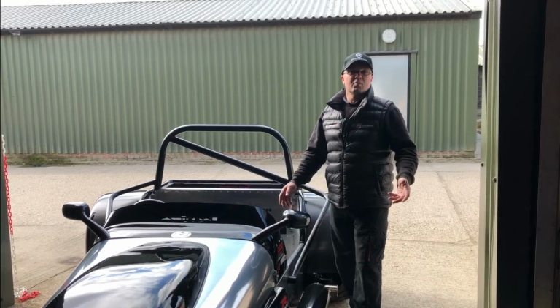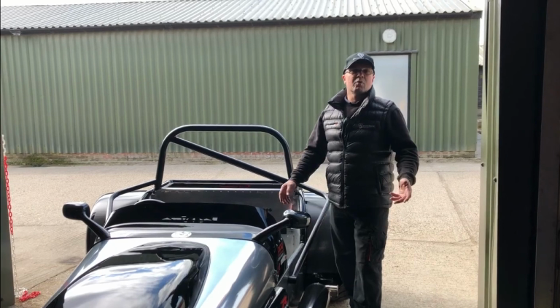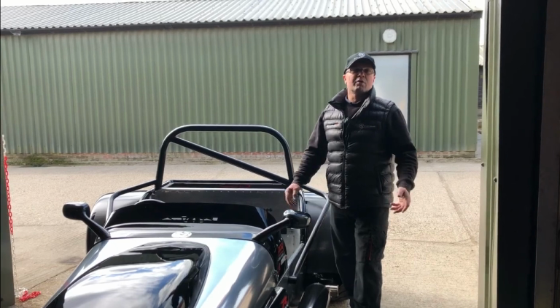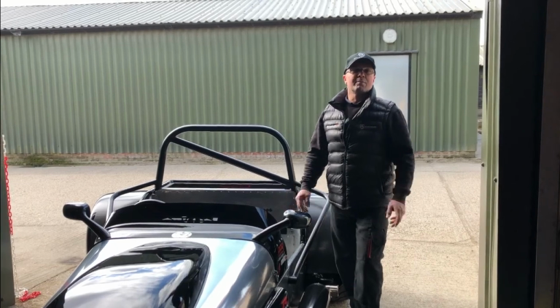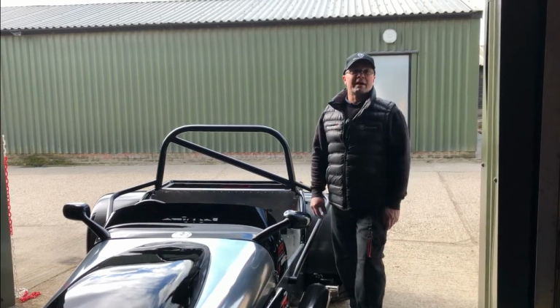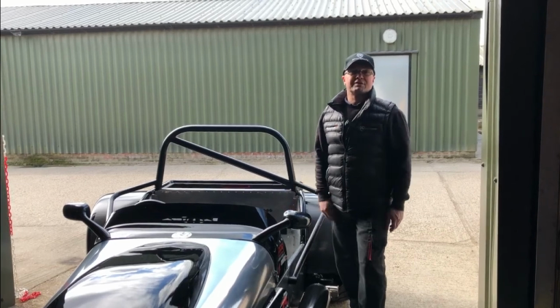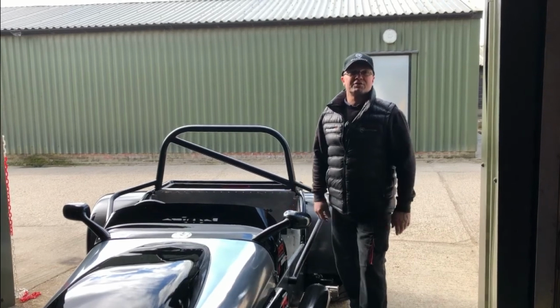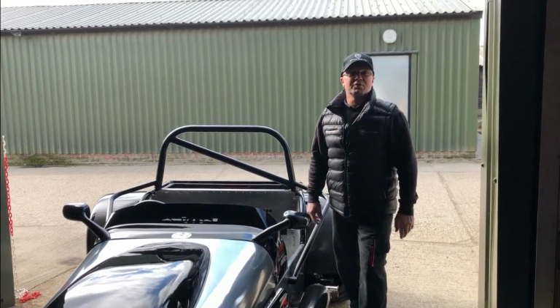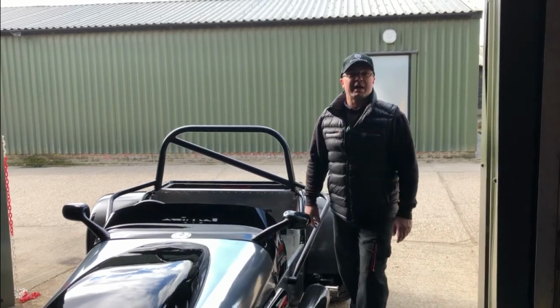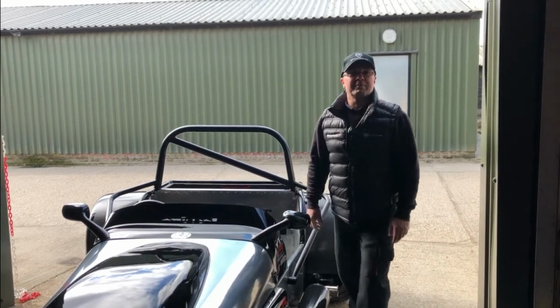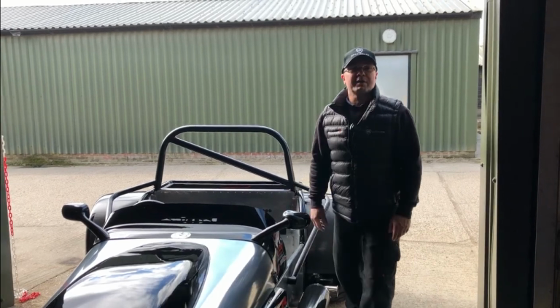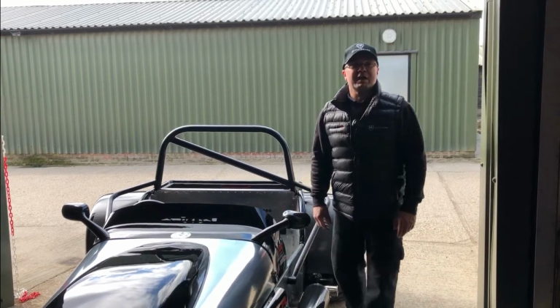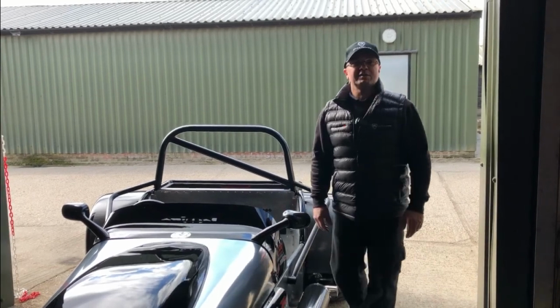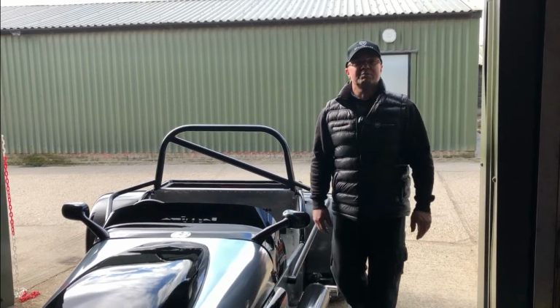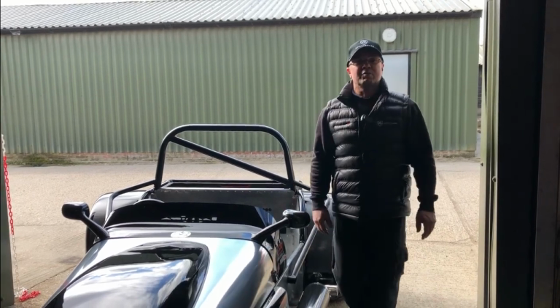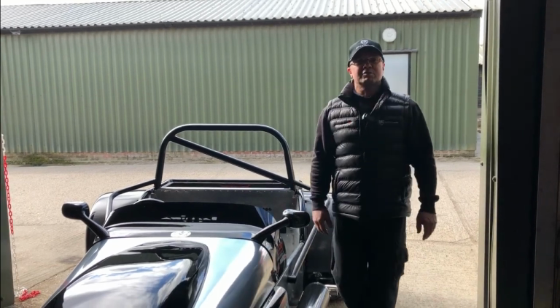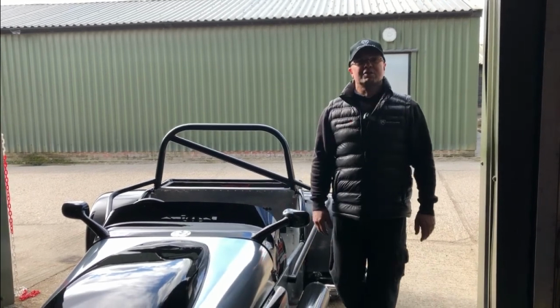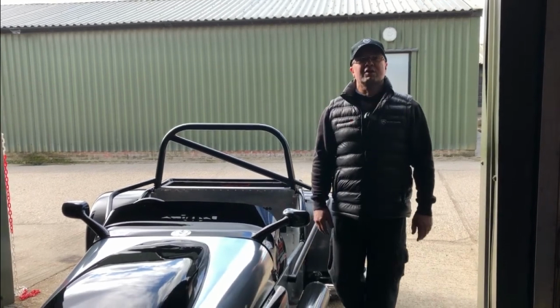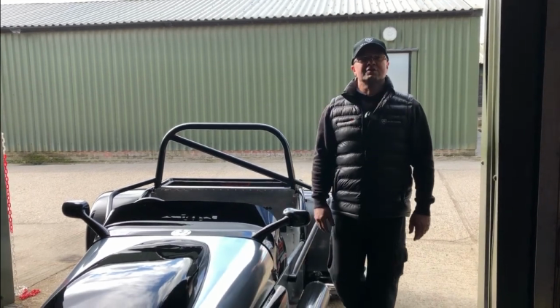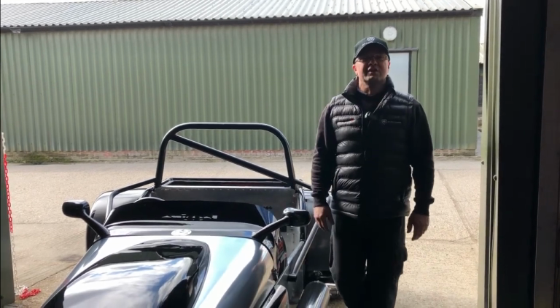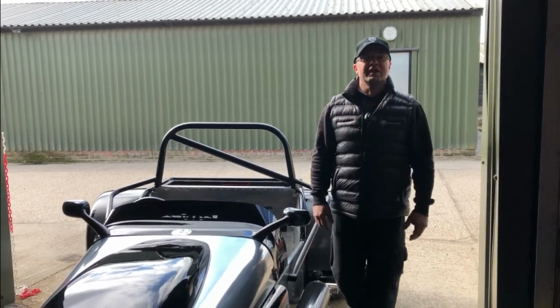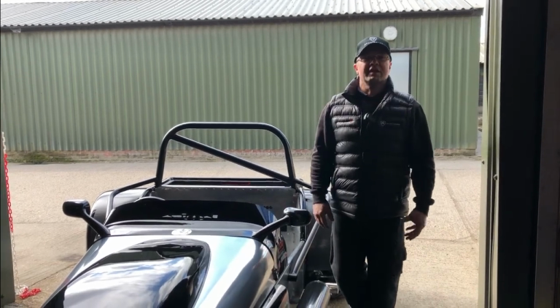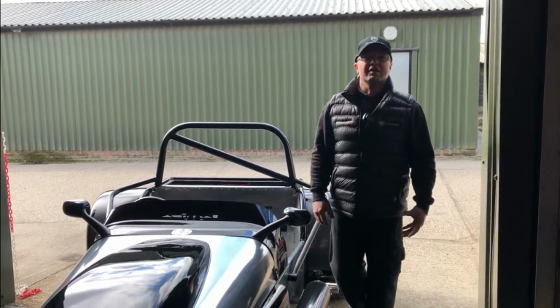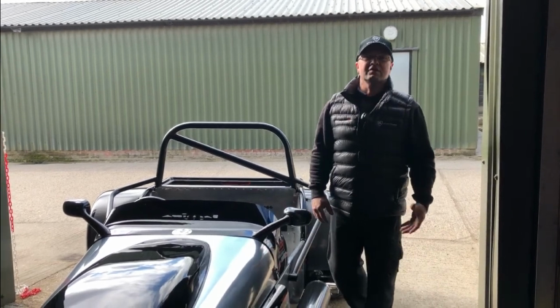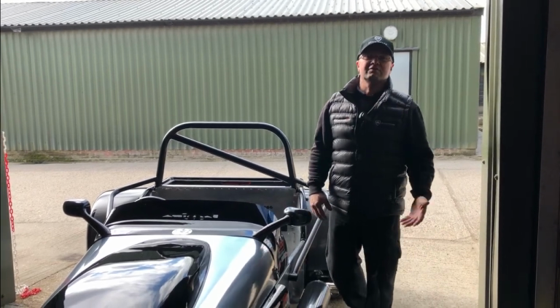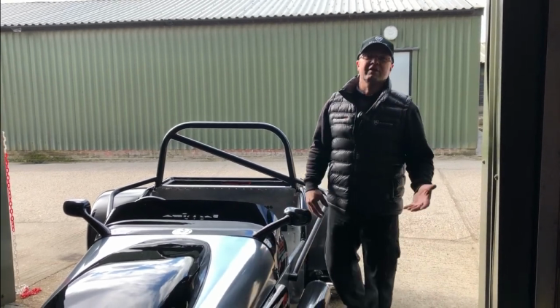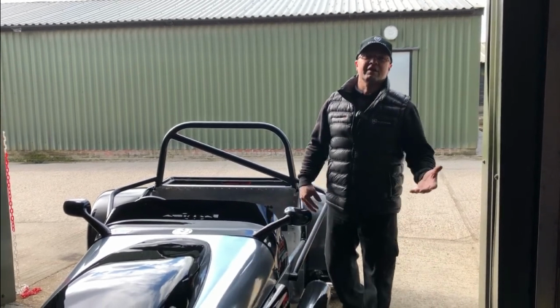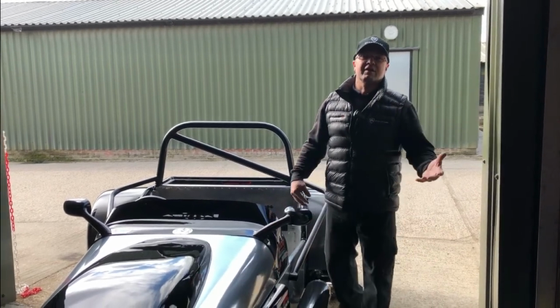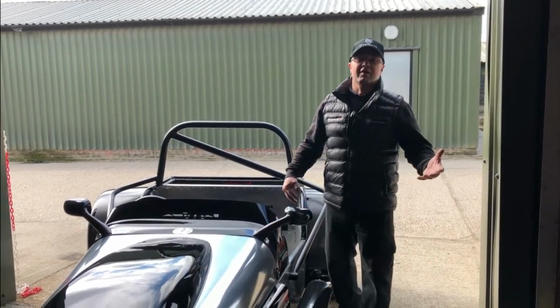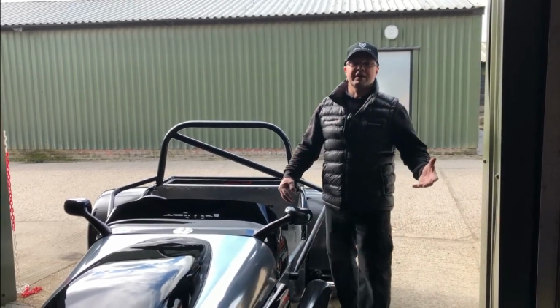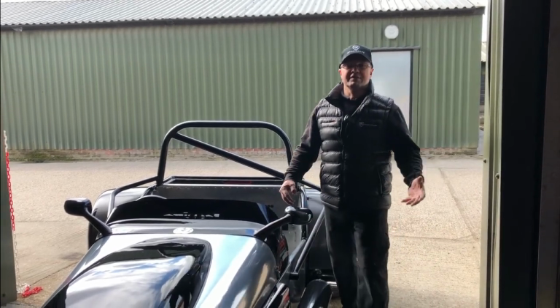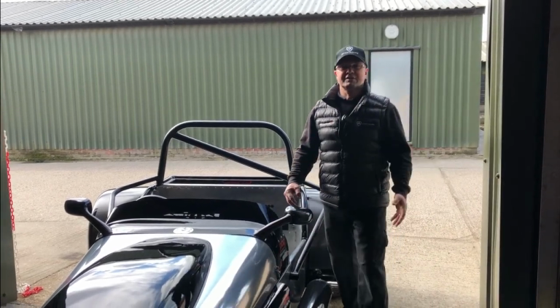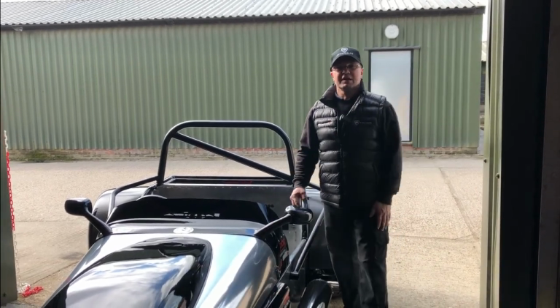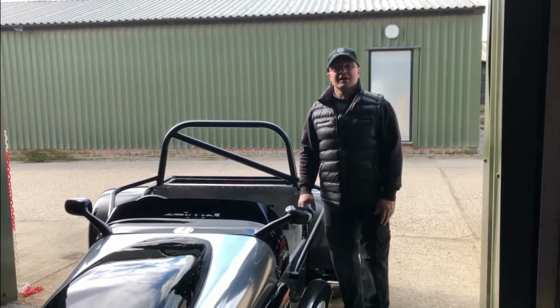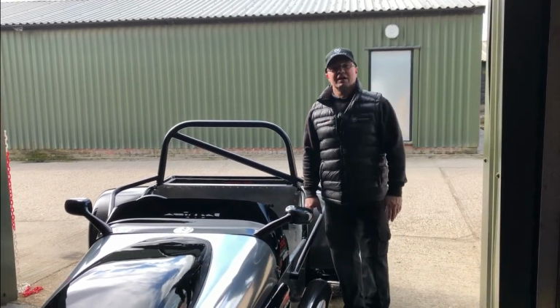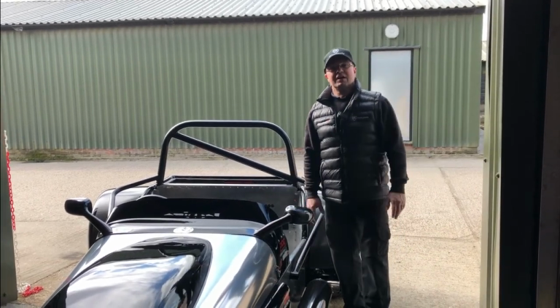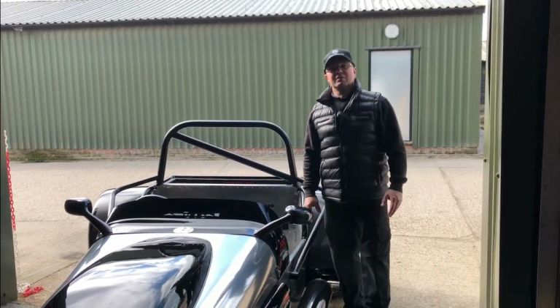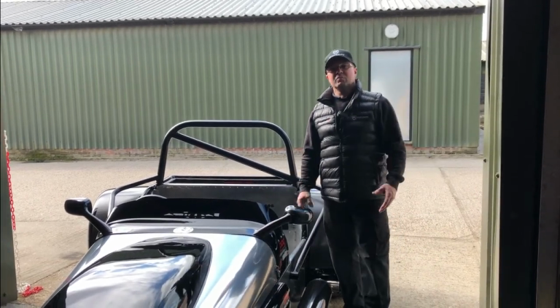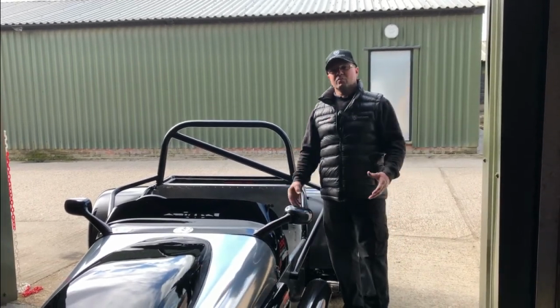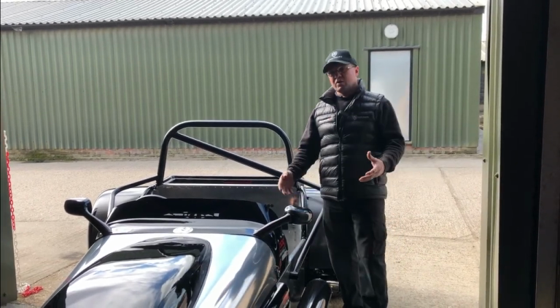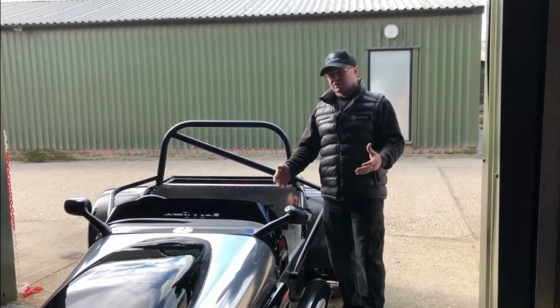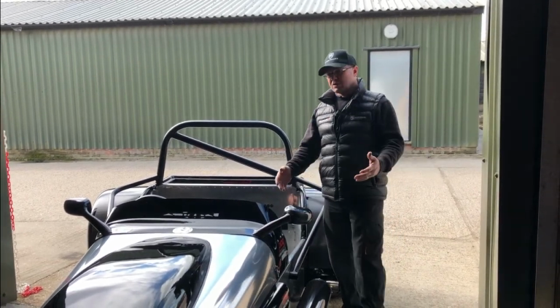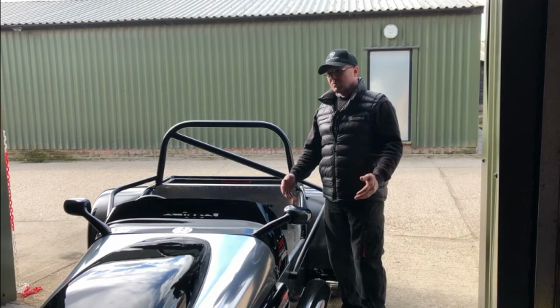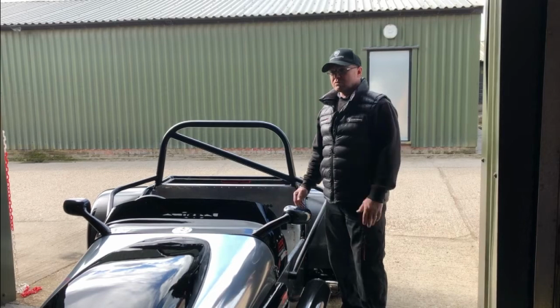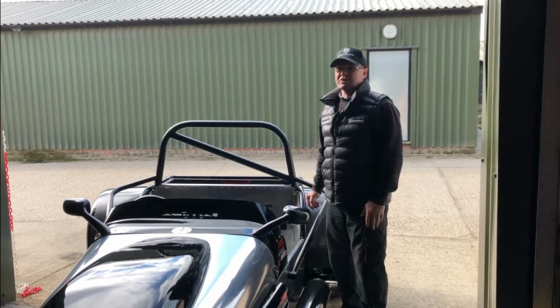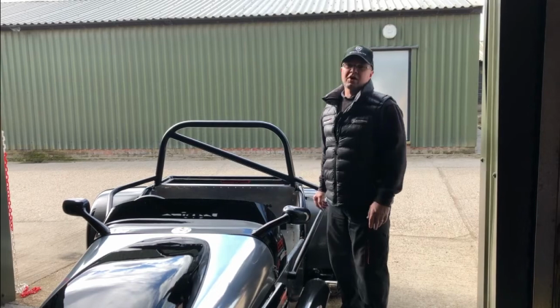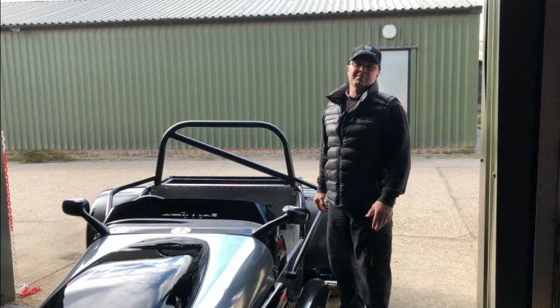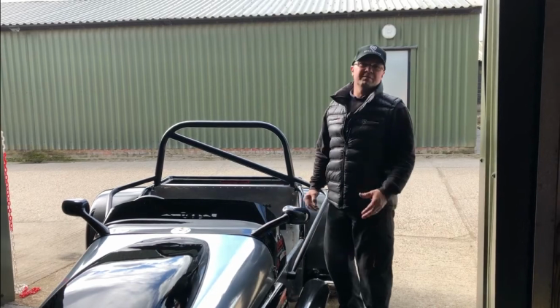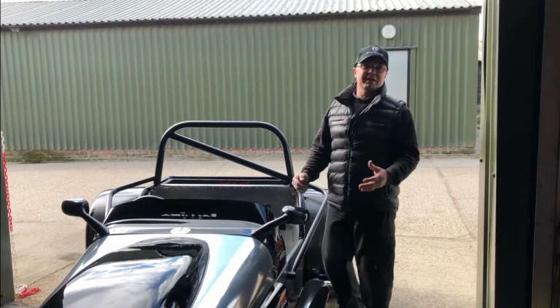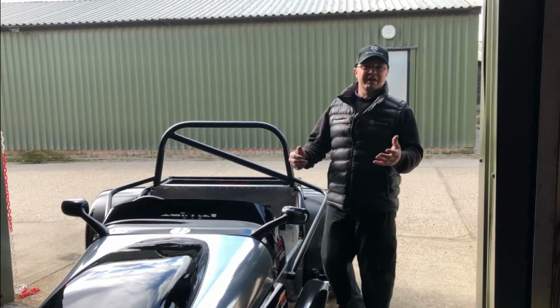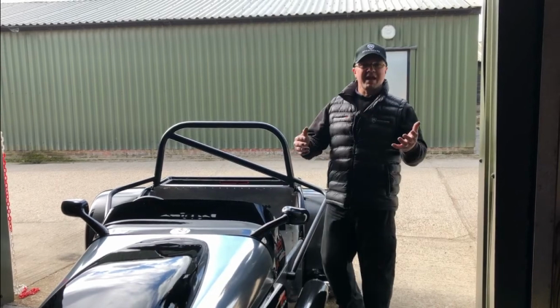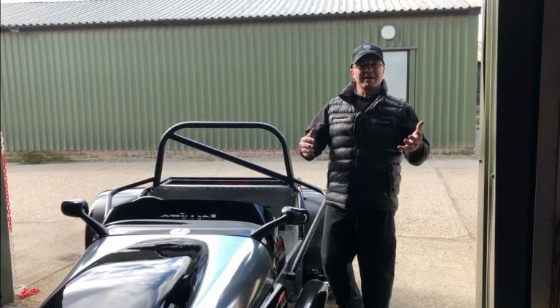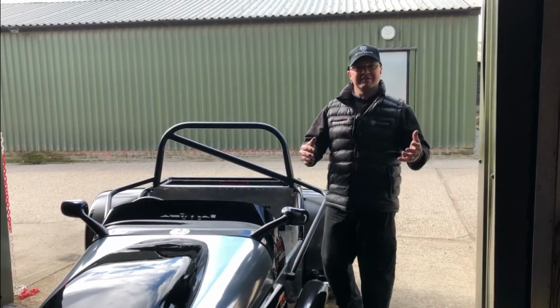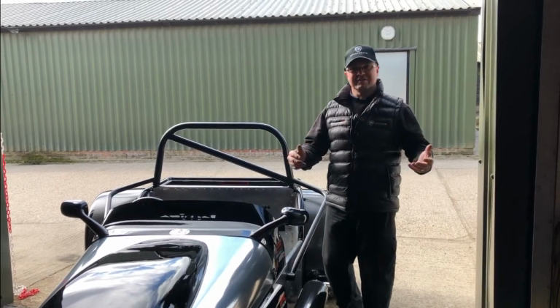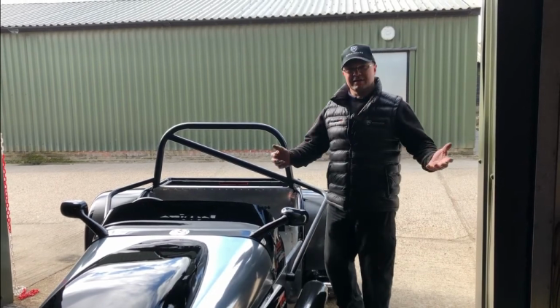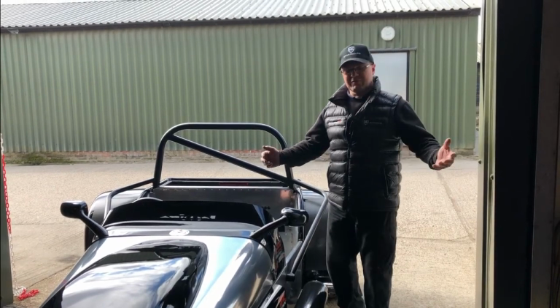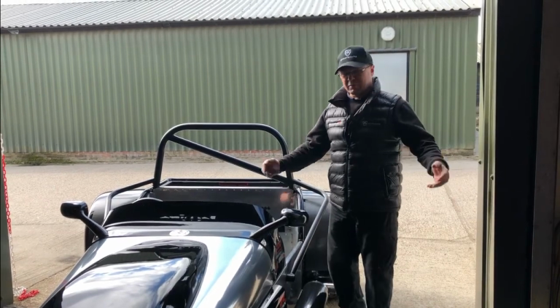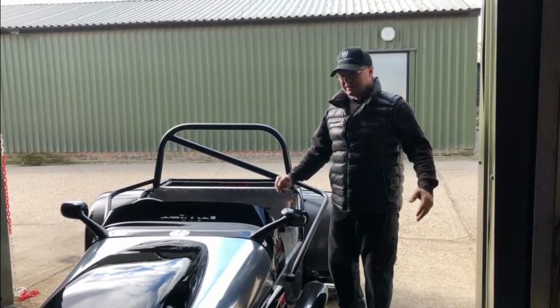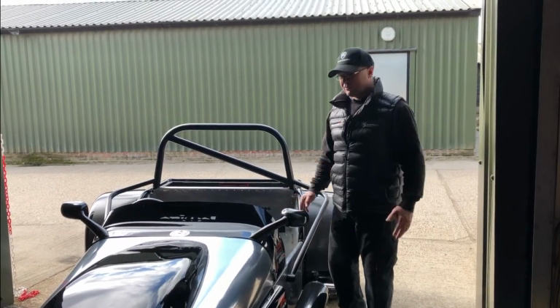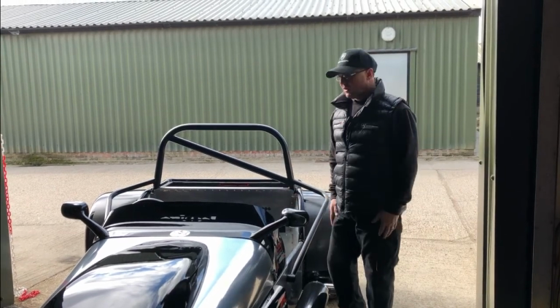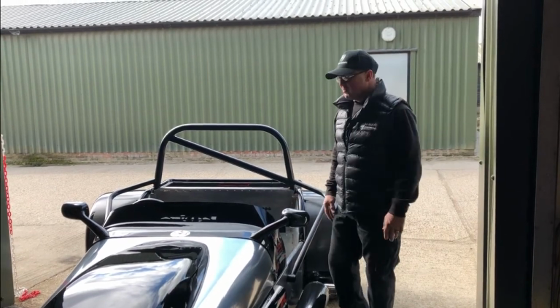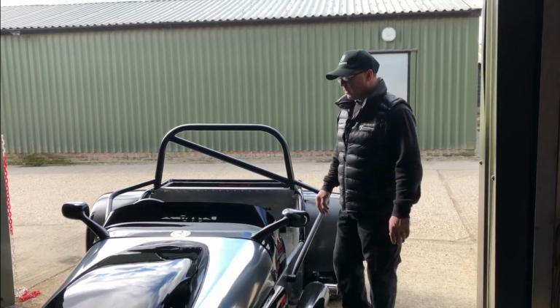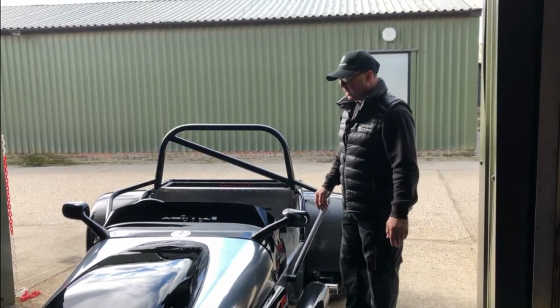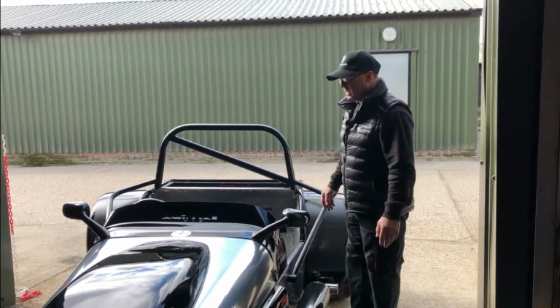Welcome back to MK Sports Cars and Kit Car Direct, guys. Workshop walk time again, another week flown by.